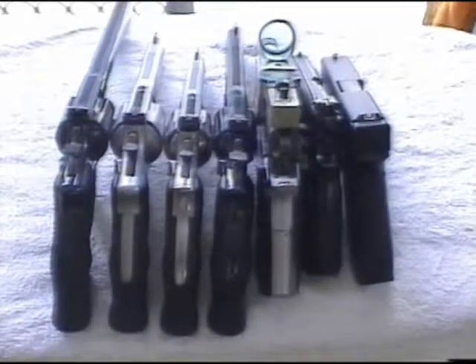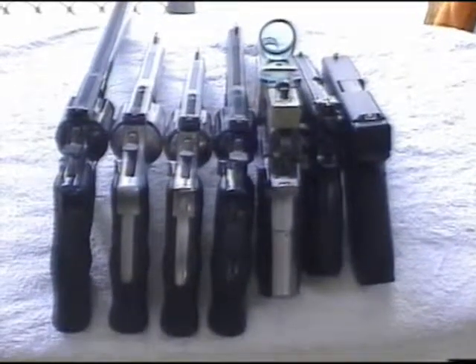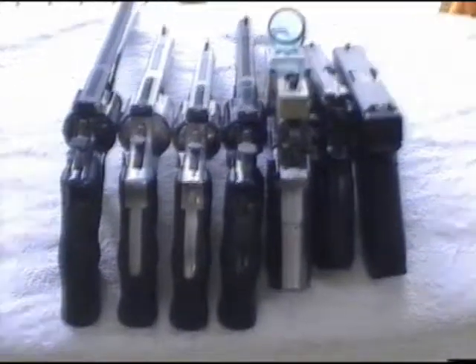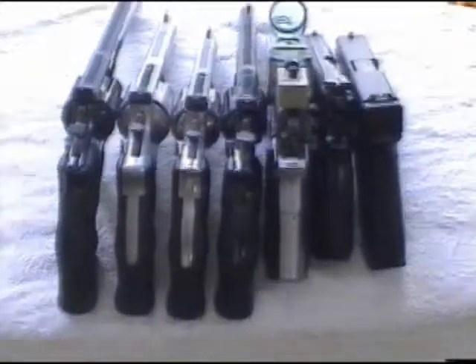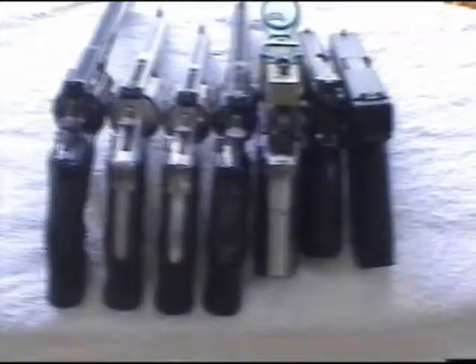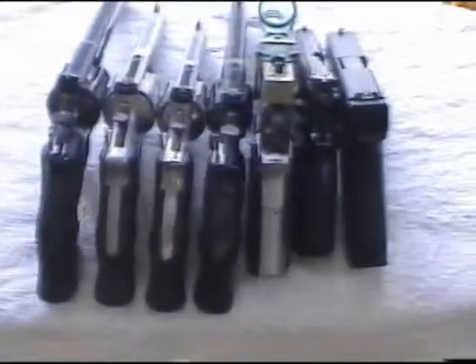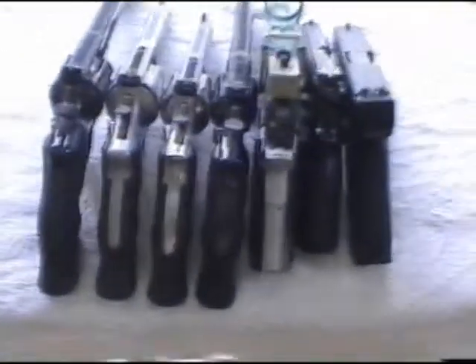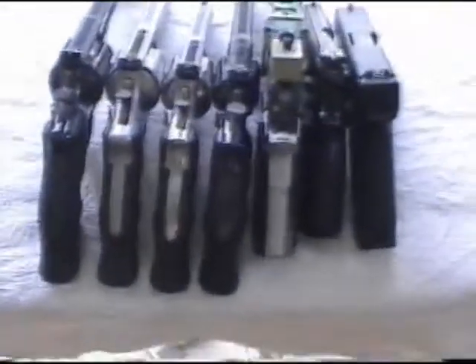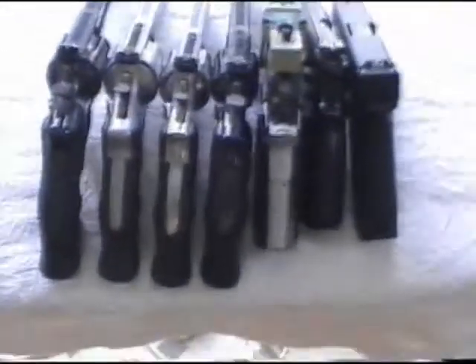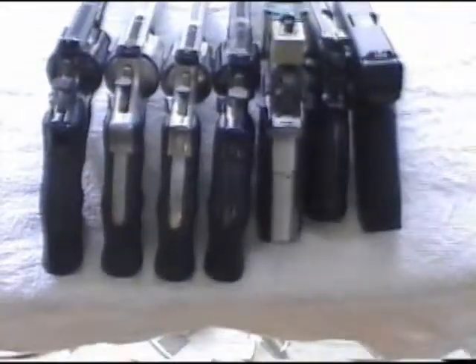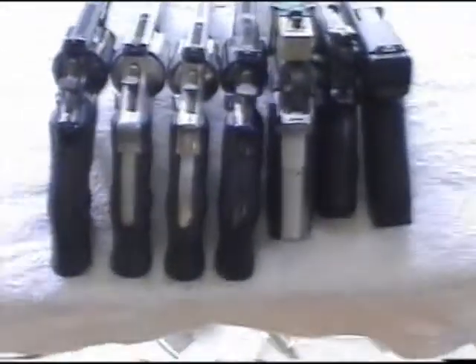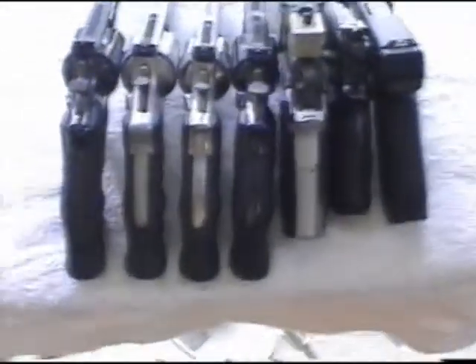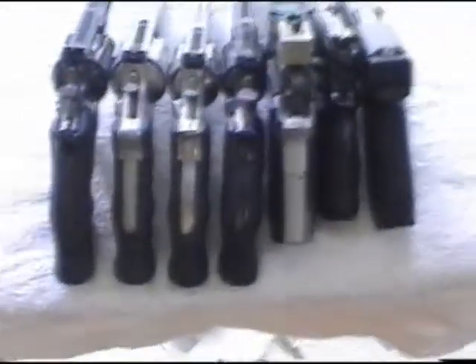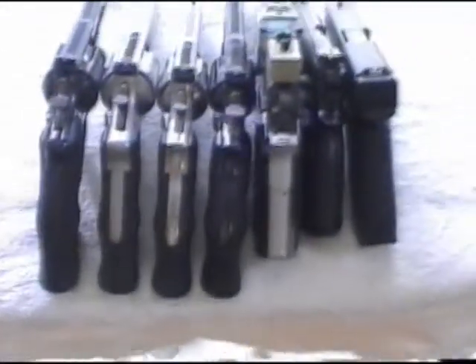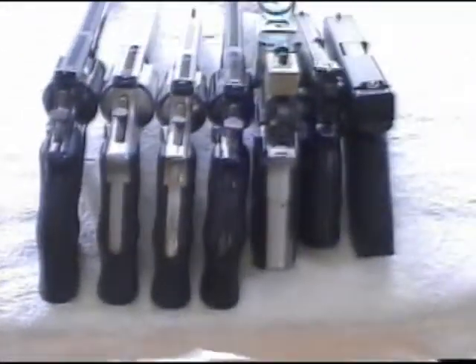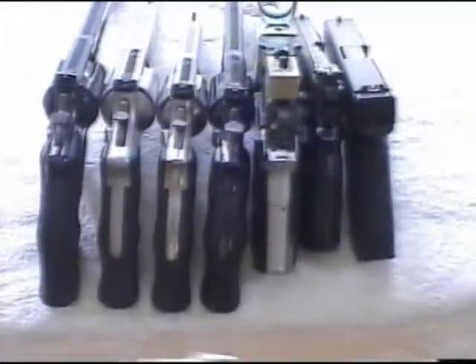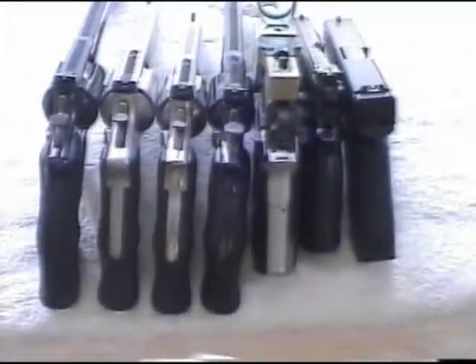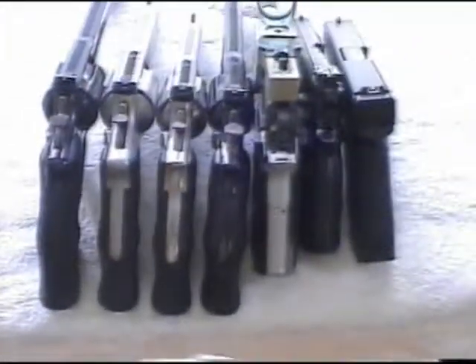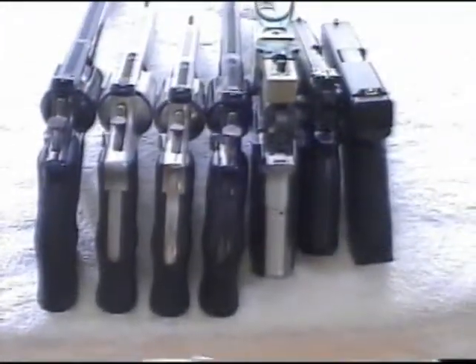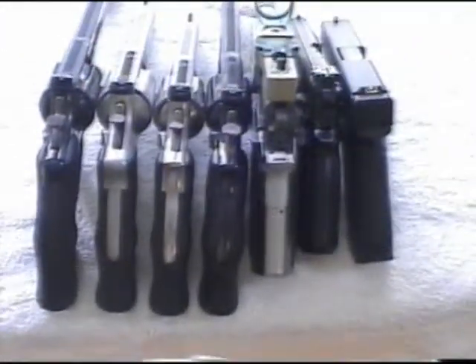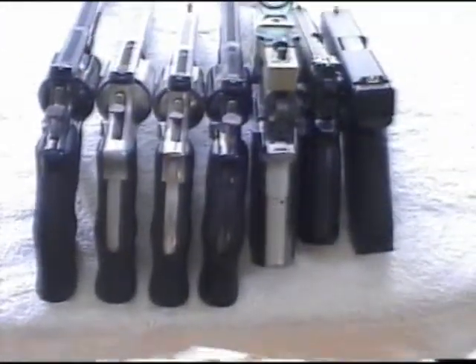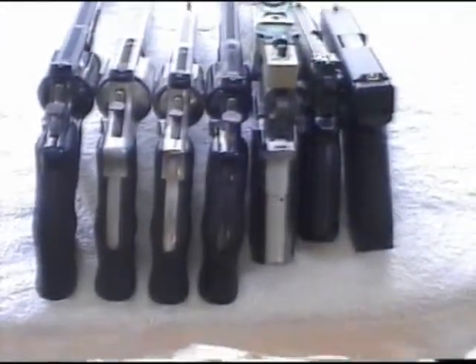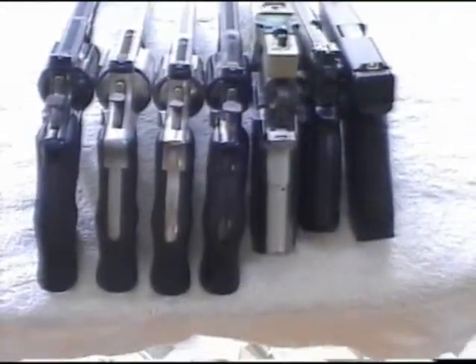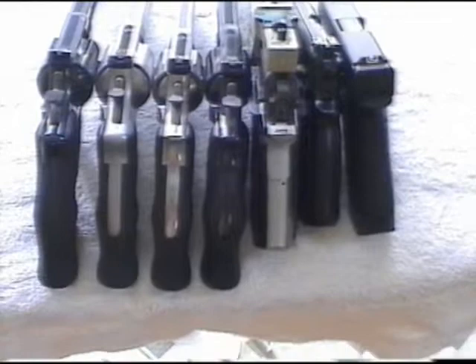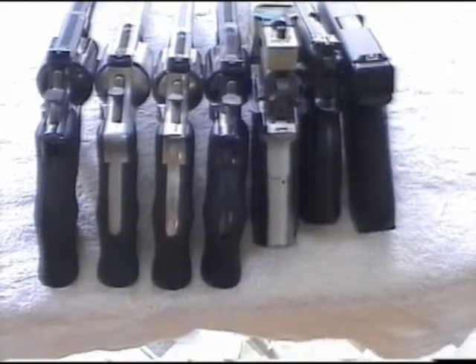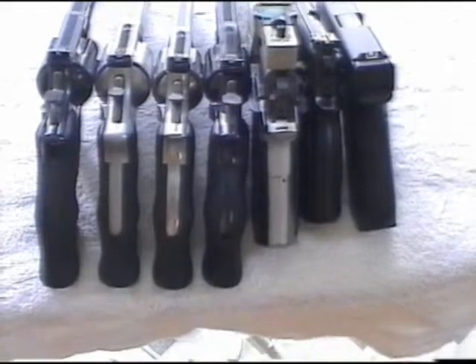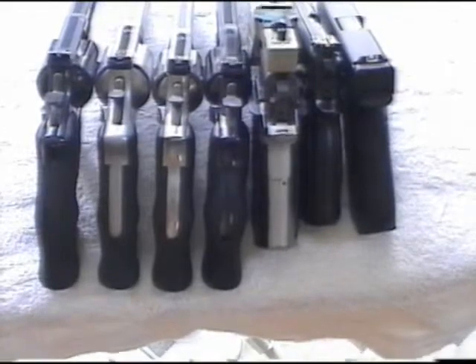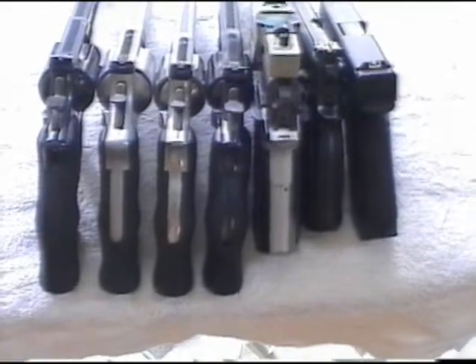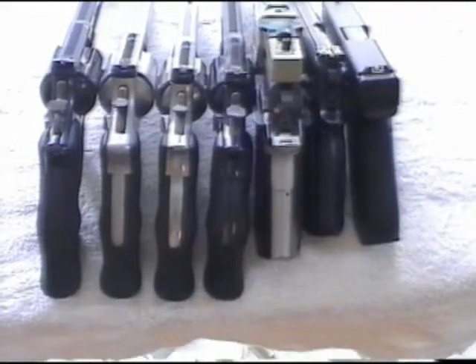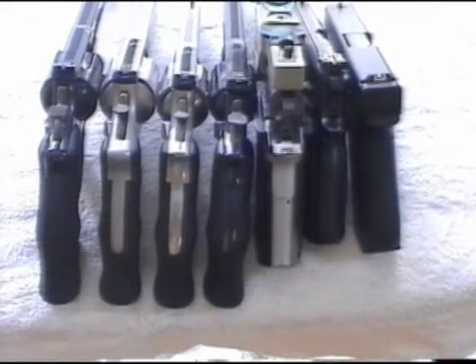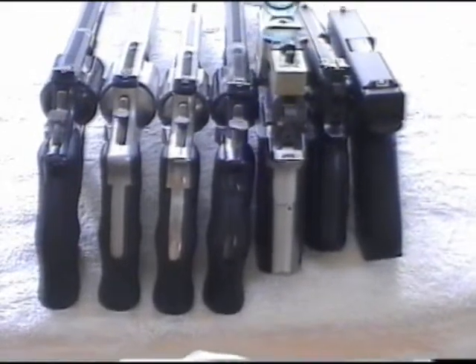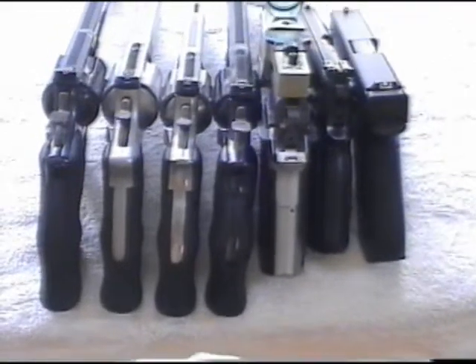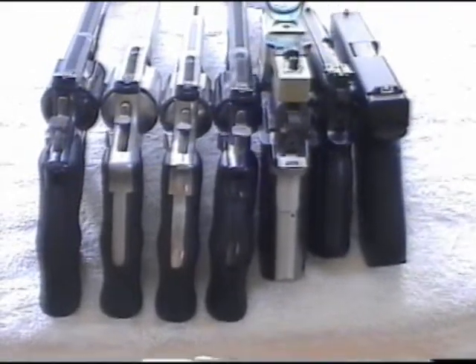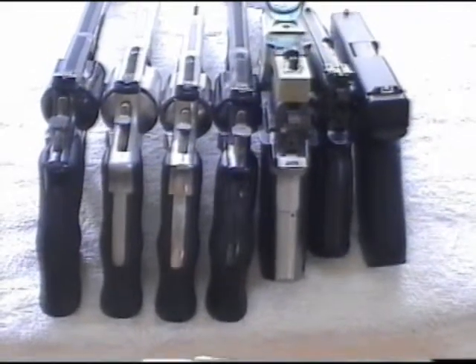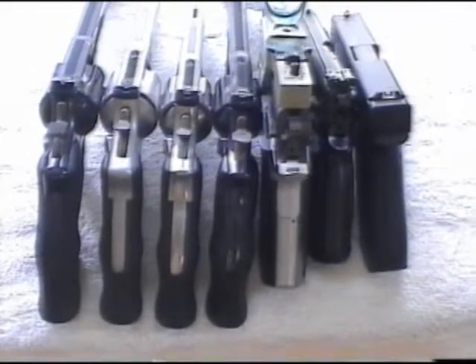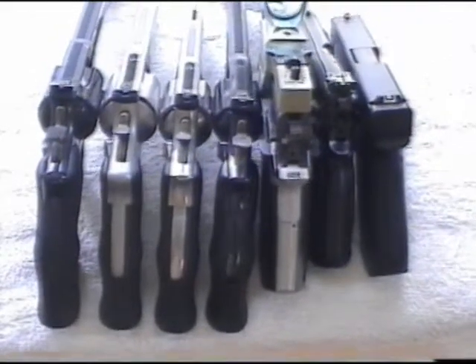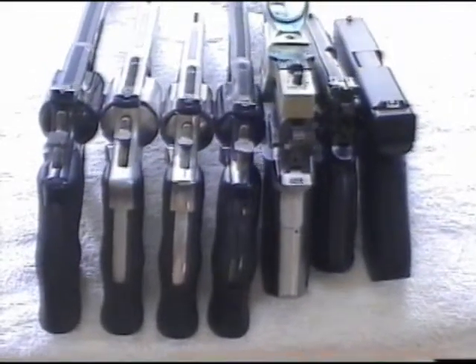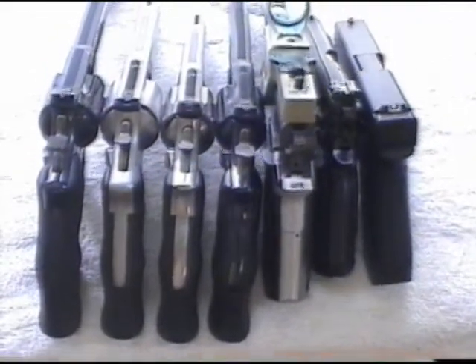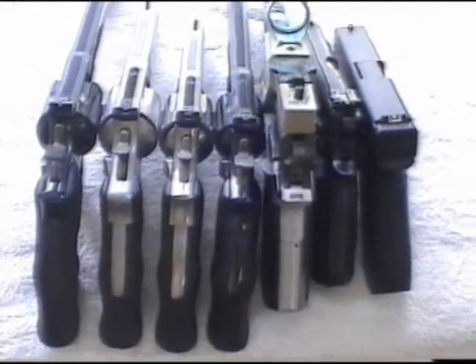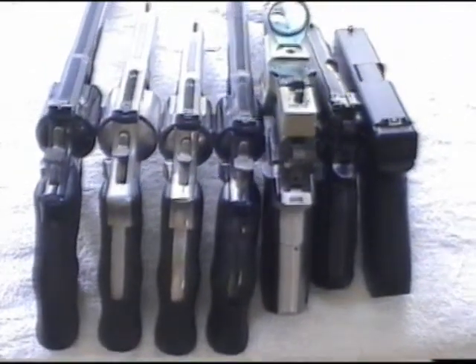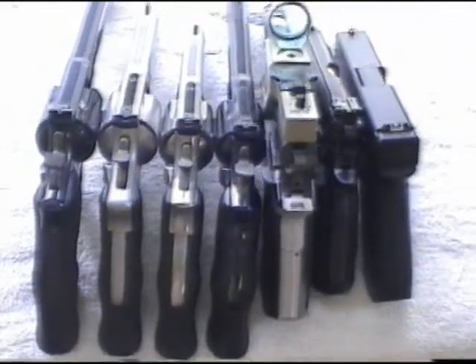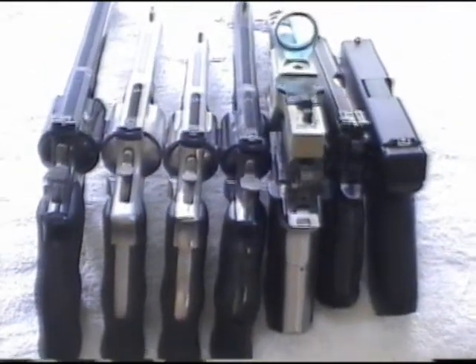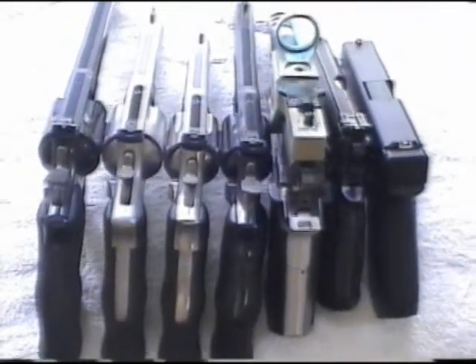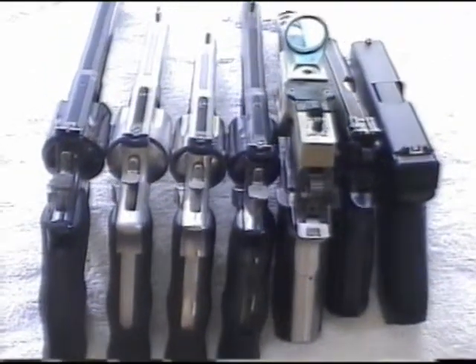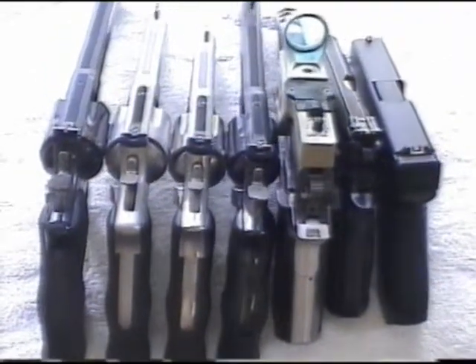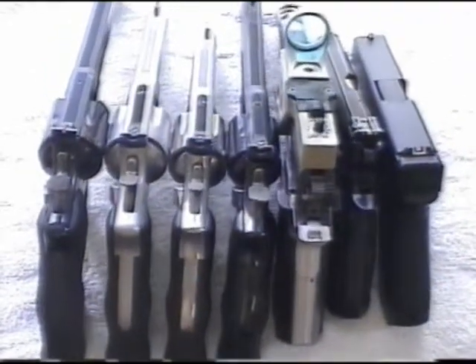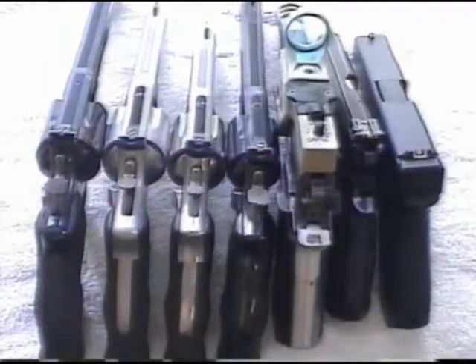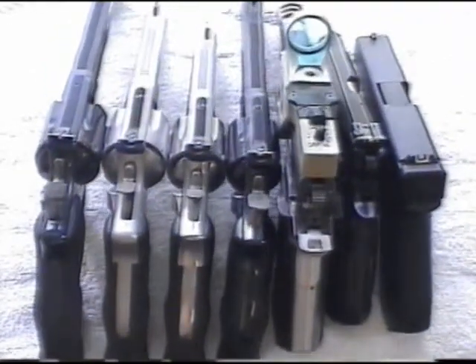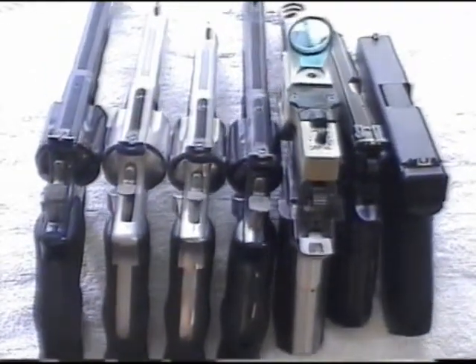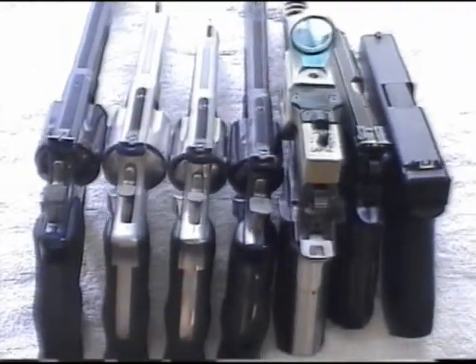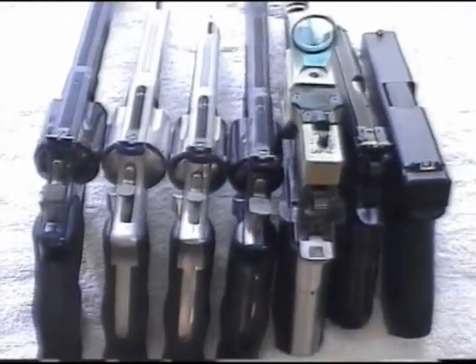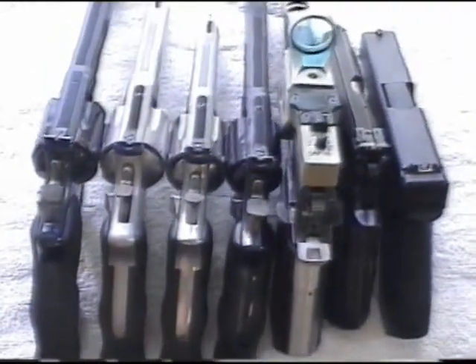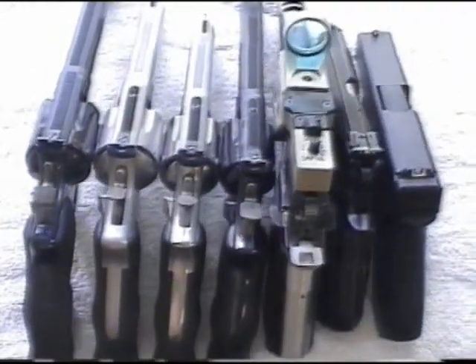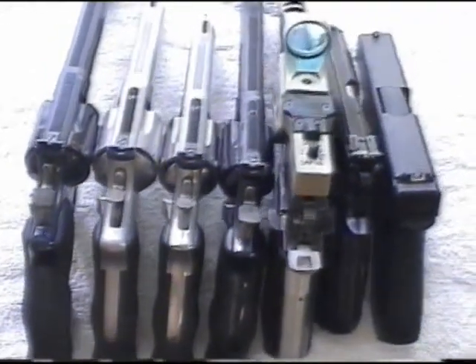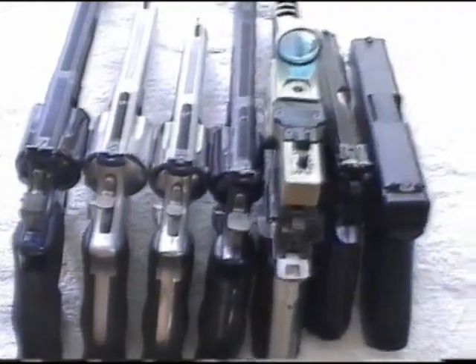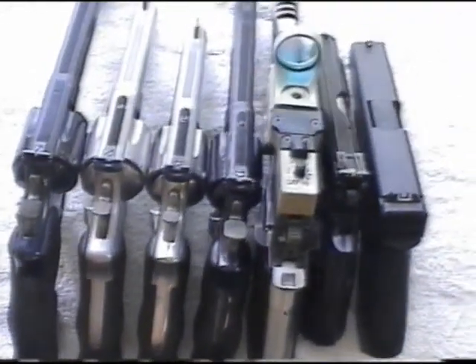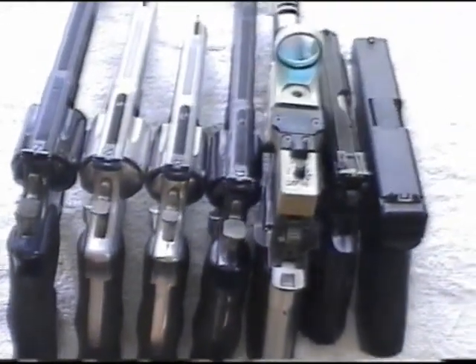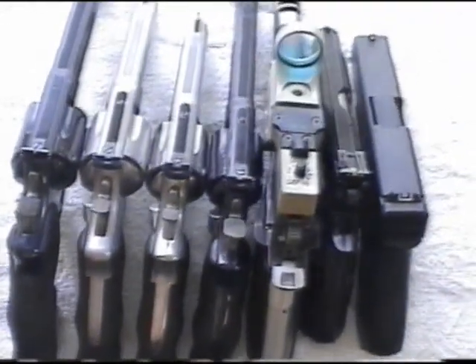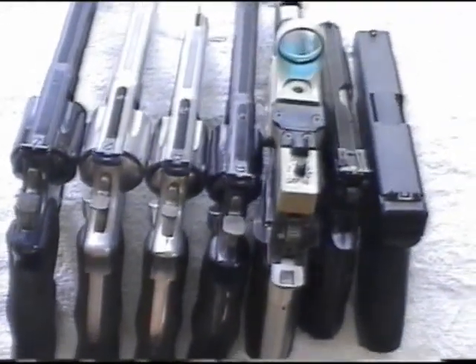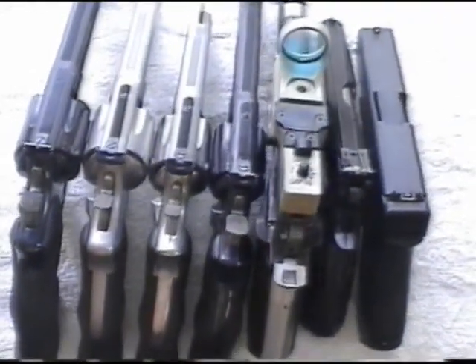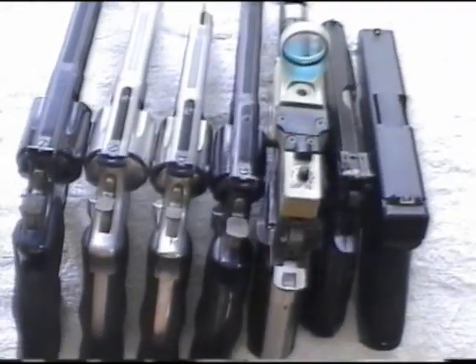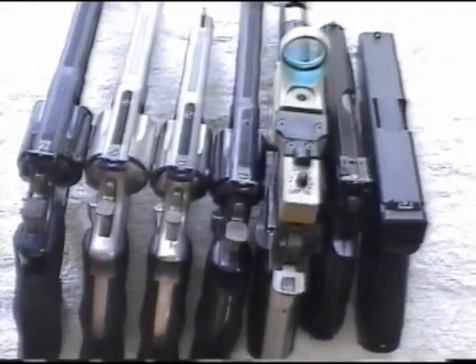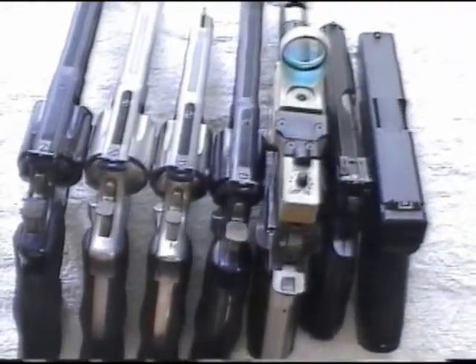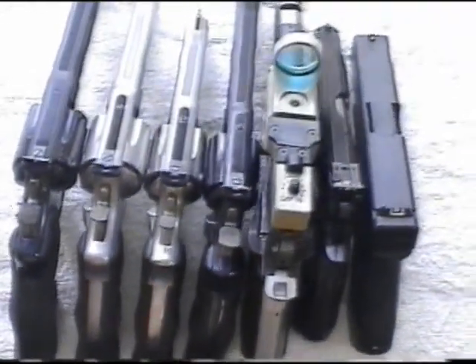Hello and welcome to Cleve and Highball's channel. Just a quick video showing some of the handguns that were handed in and crushed in 2004.